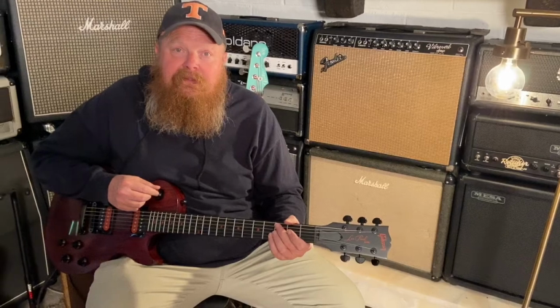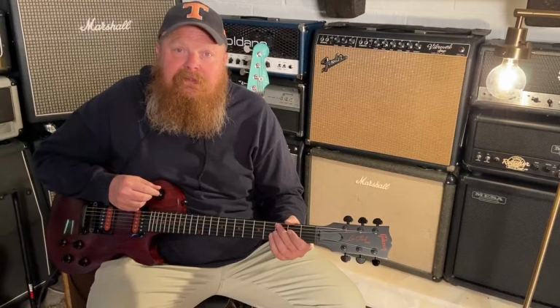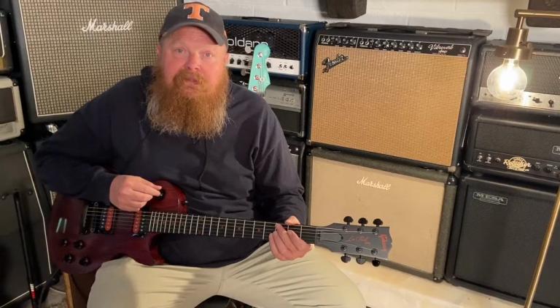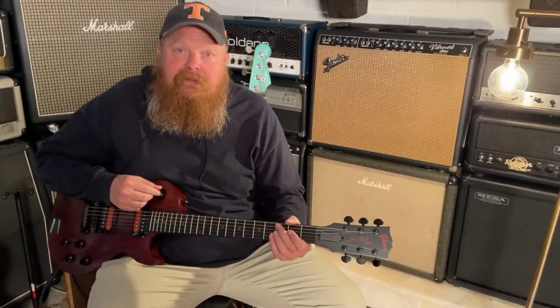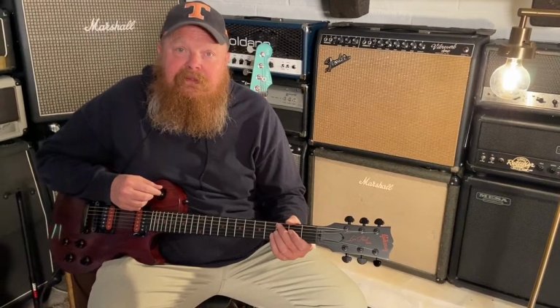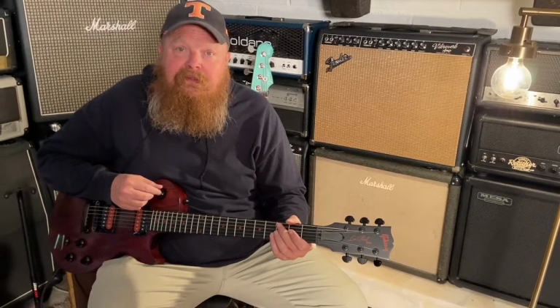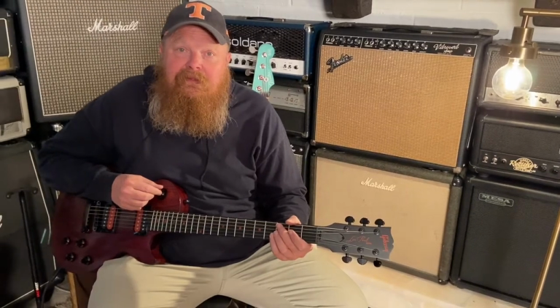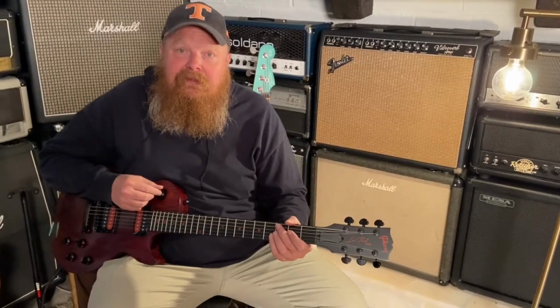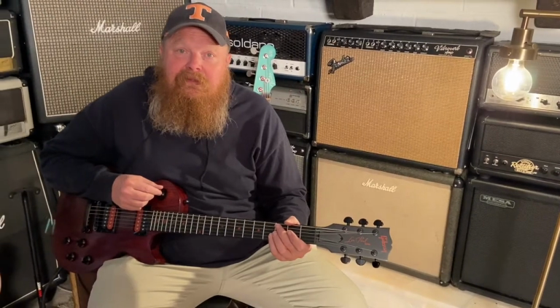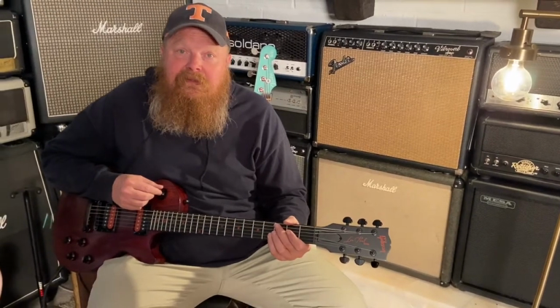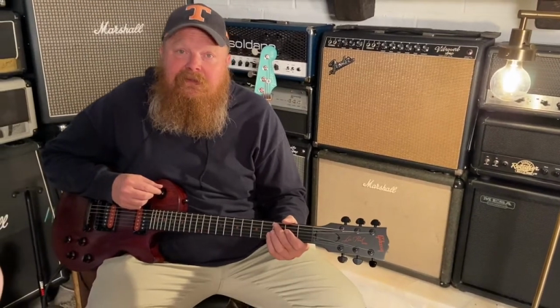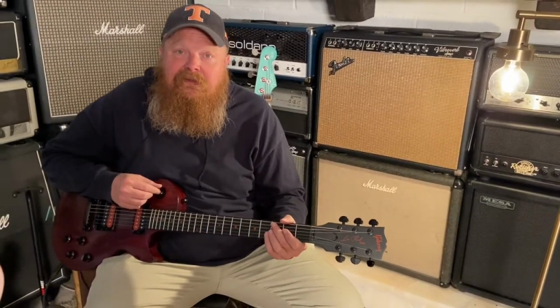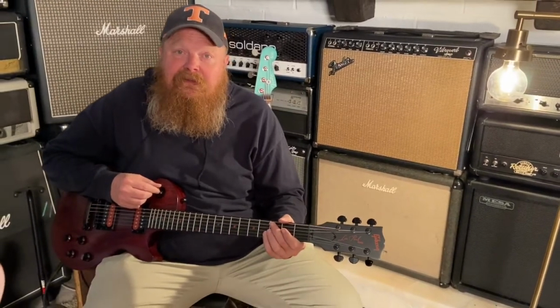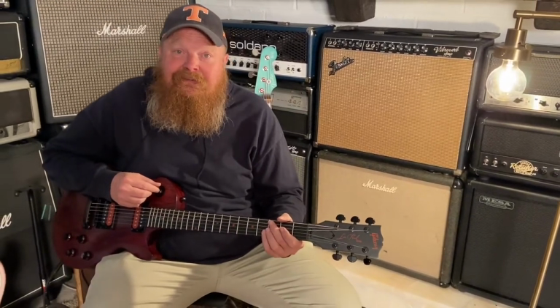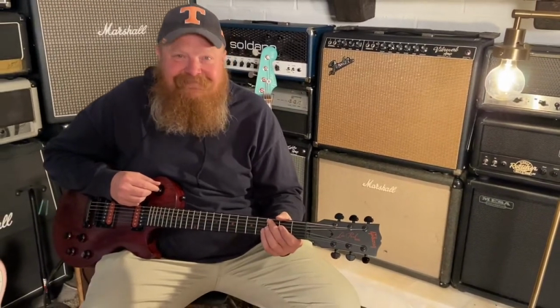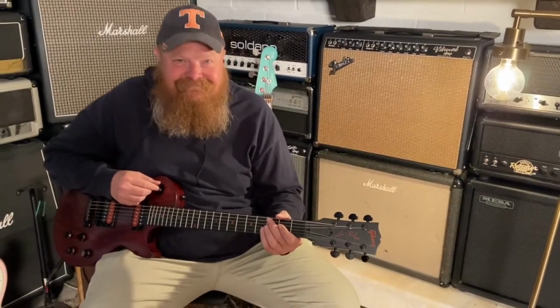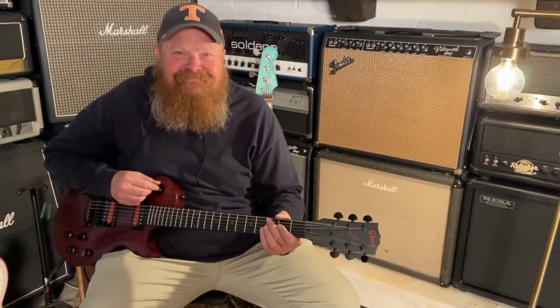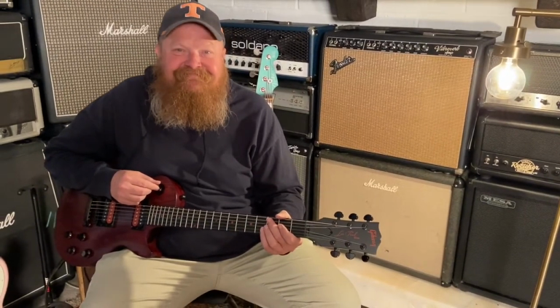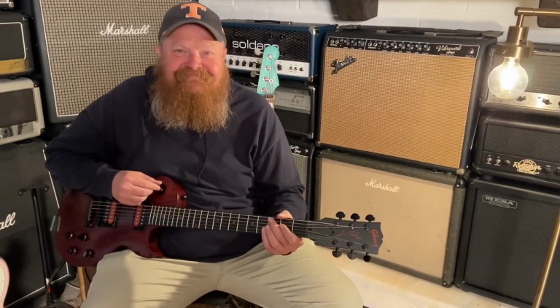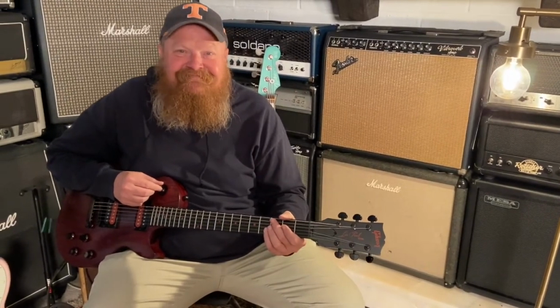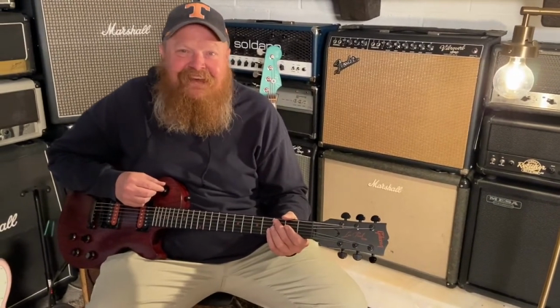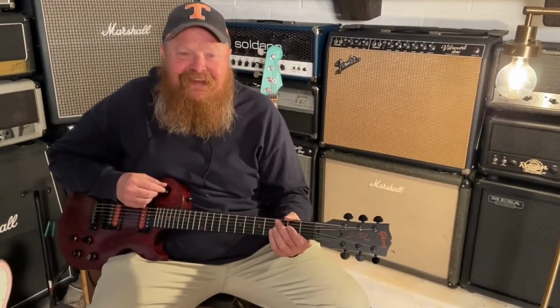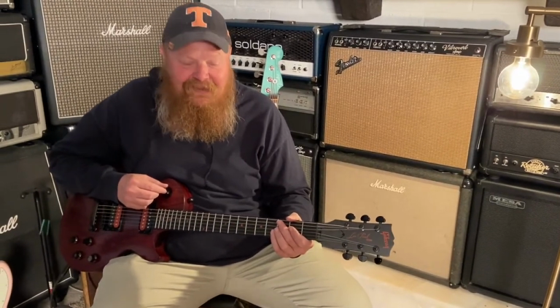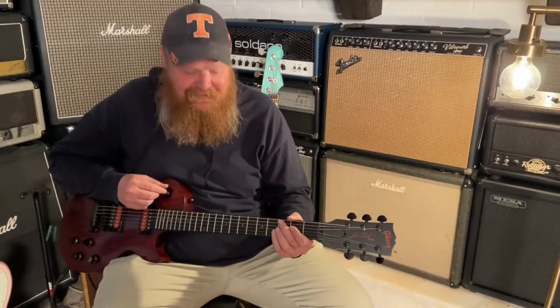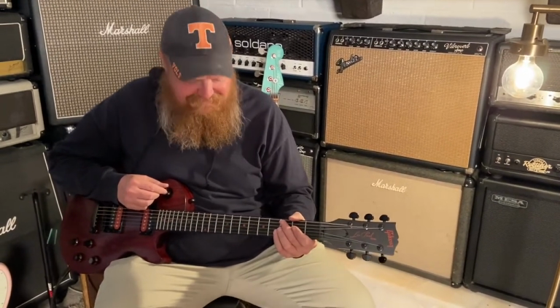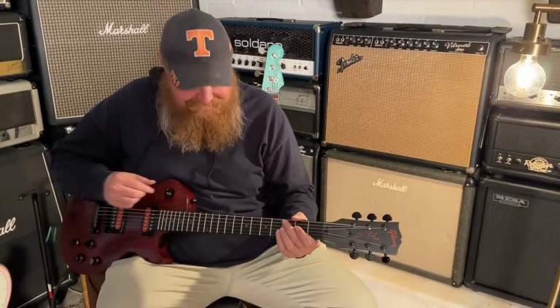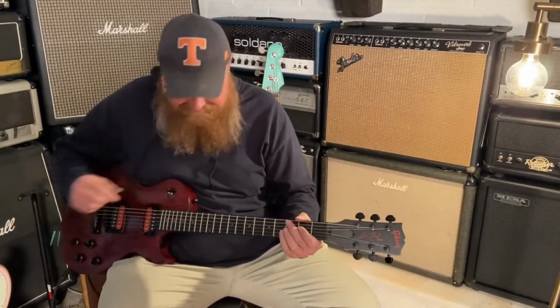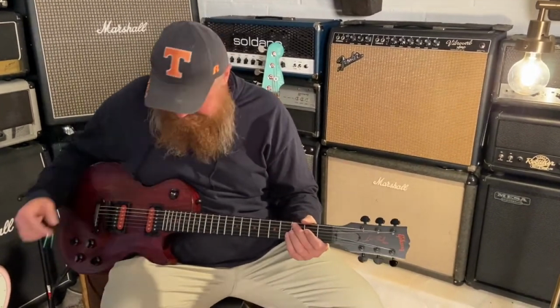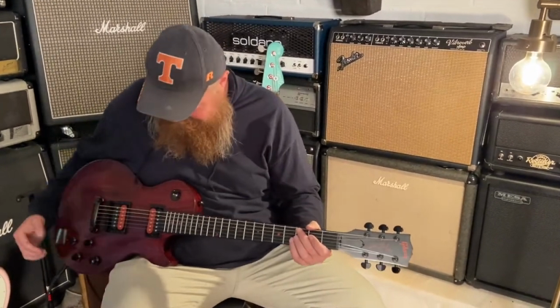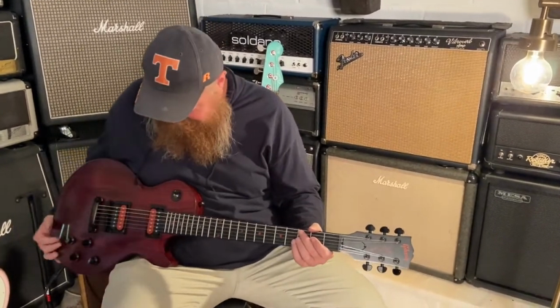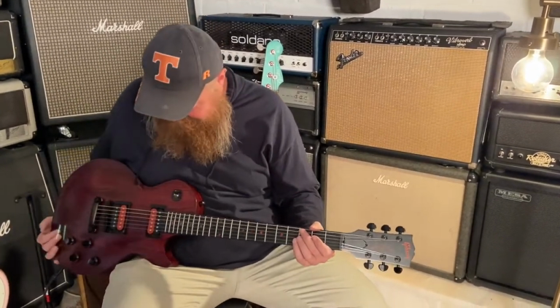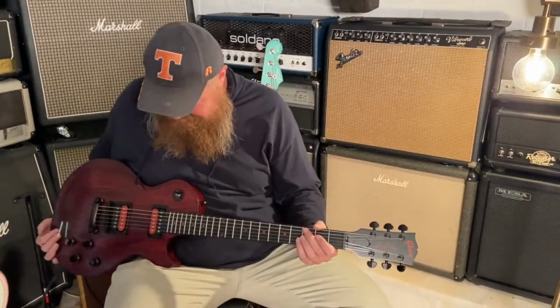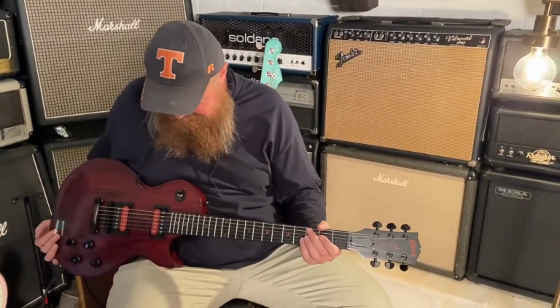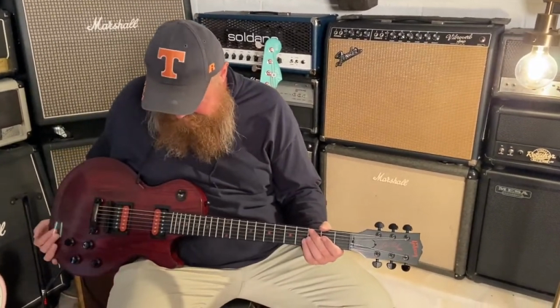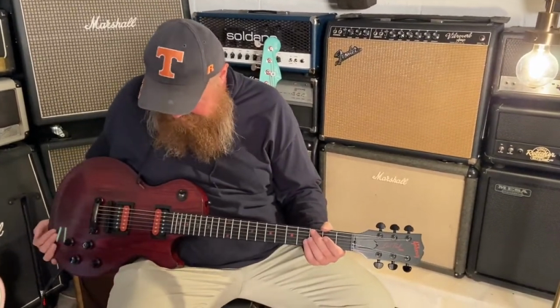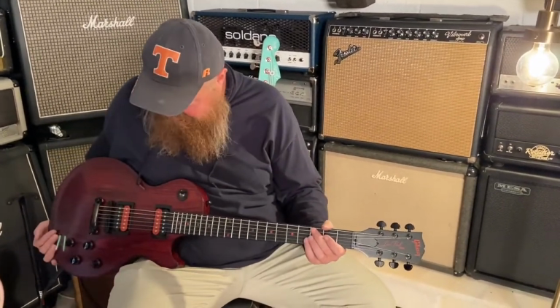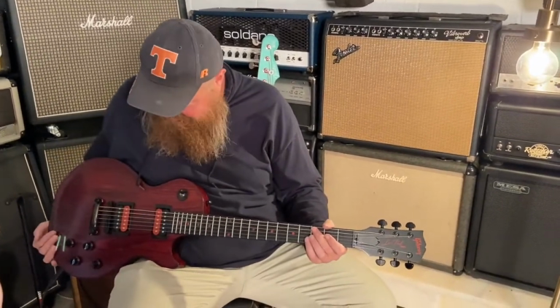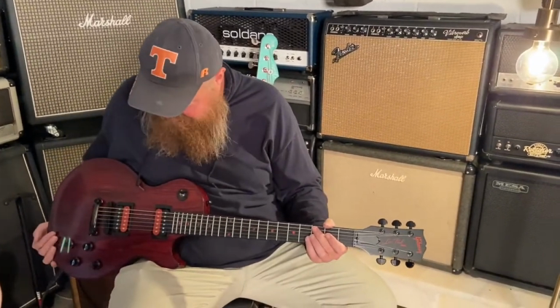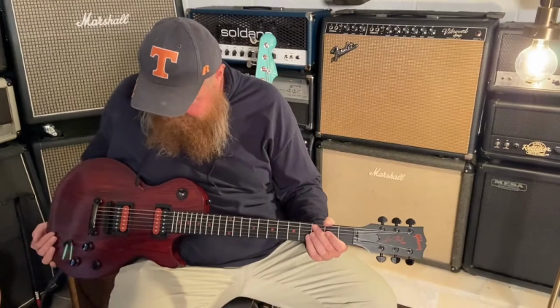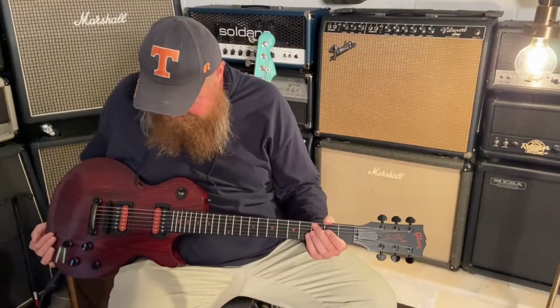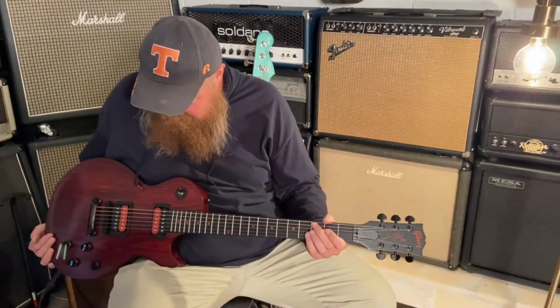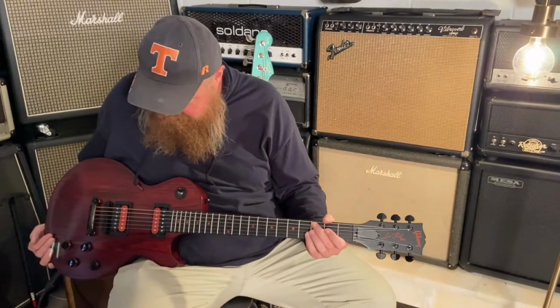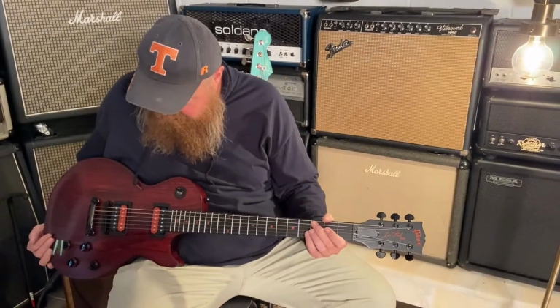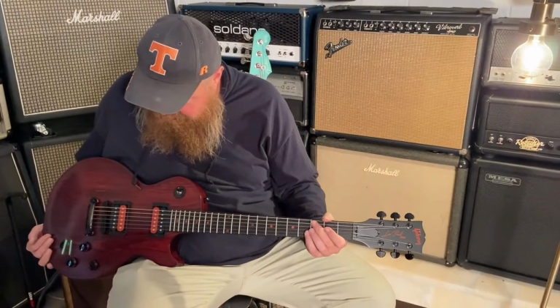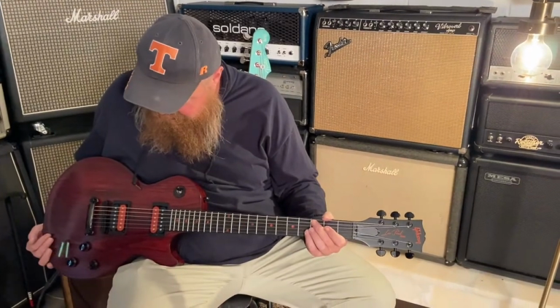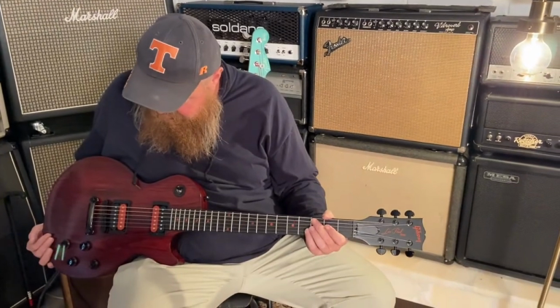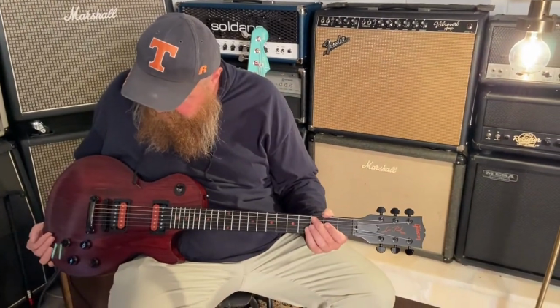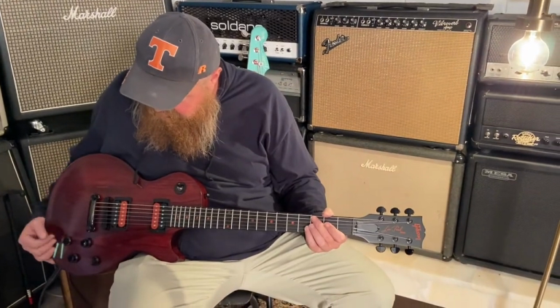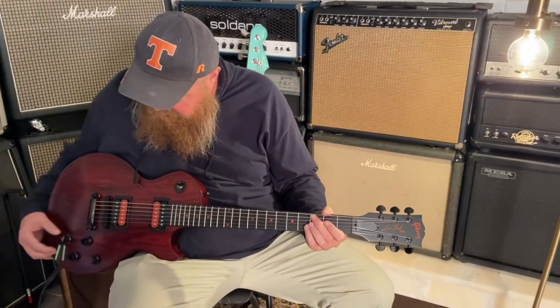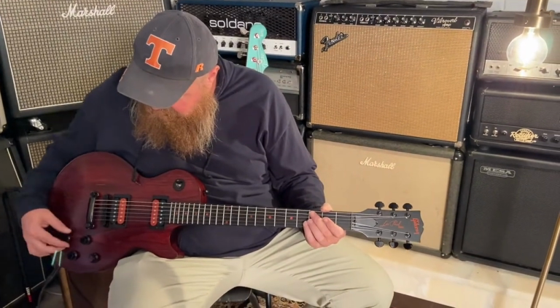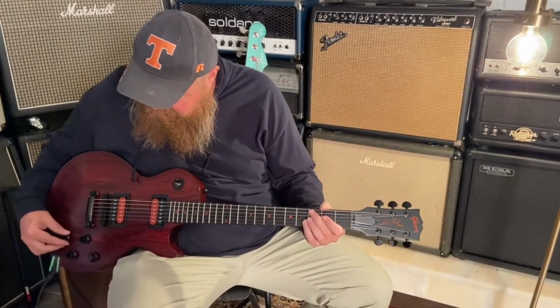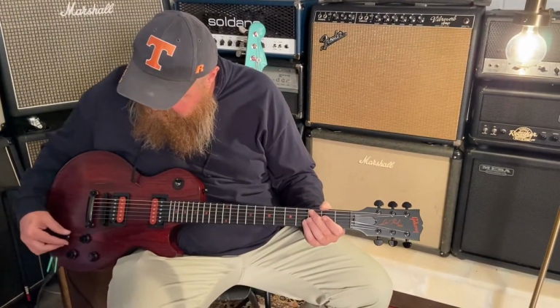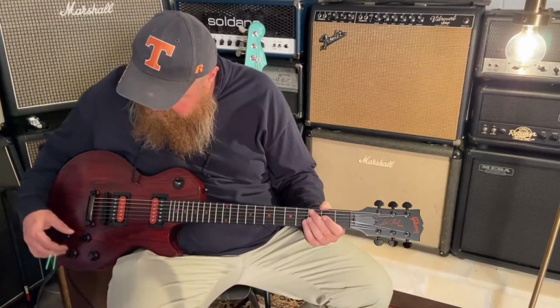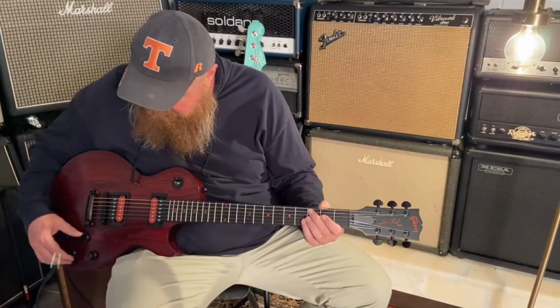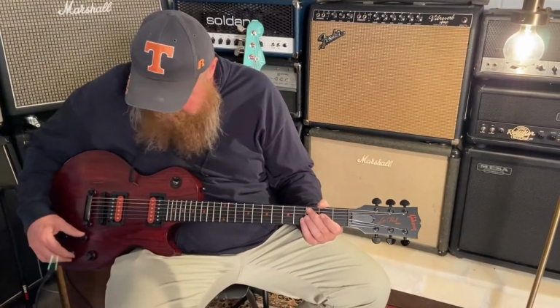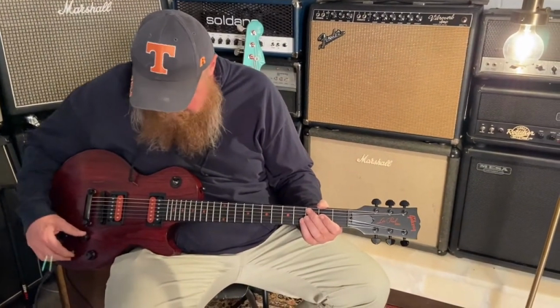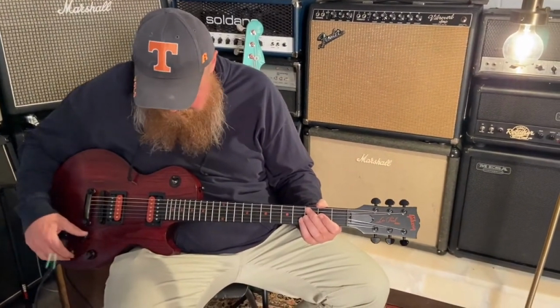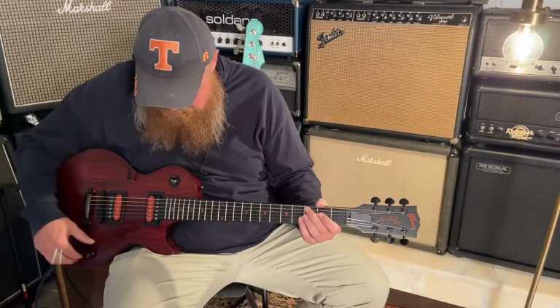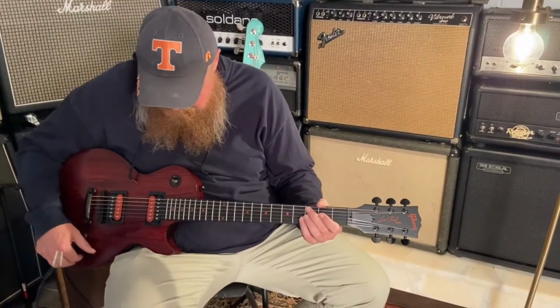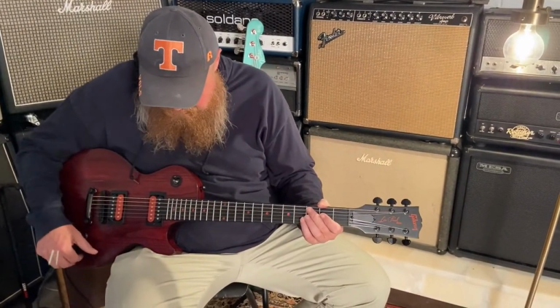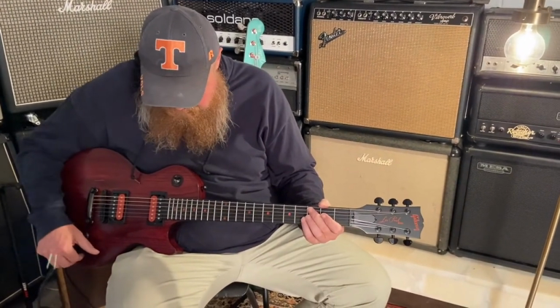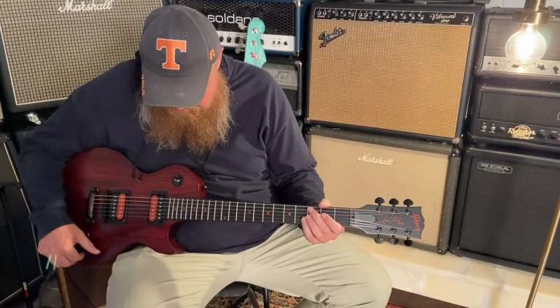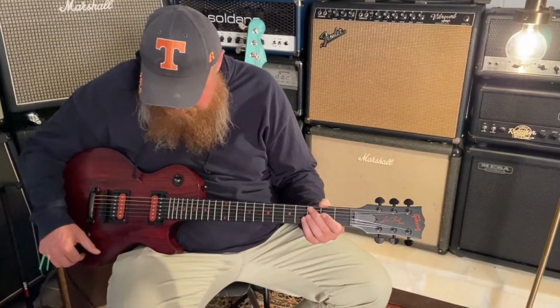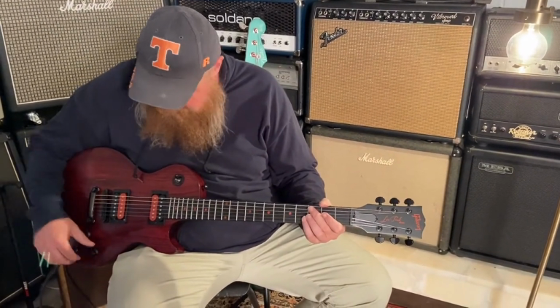Gerald and Guy here with Guitar Chimp. Today we've got a 2020 Gibson Les Paul Voodoo, the Juju model.